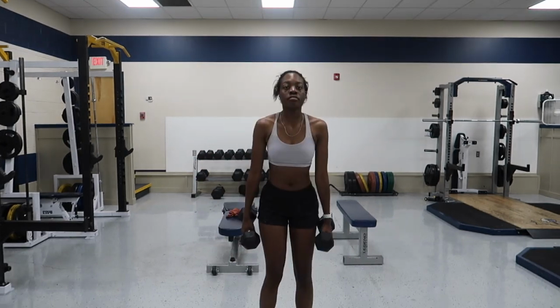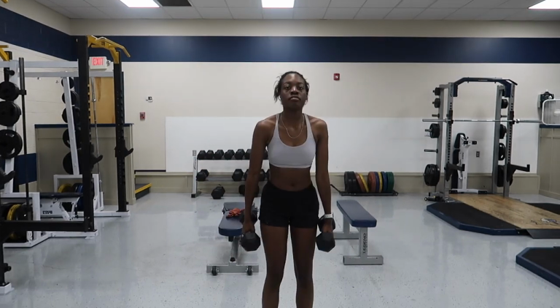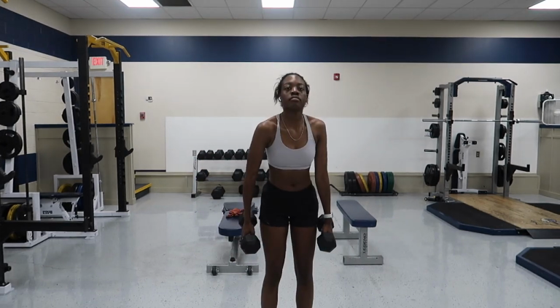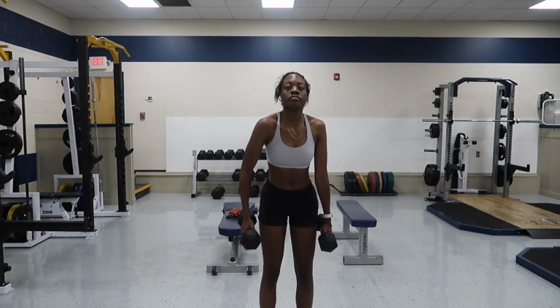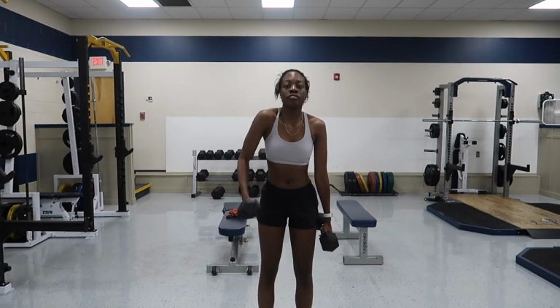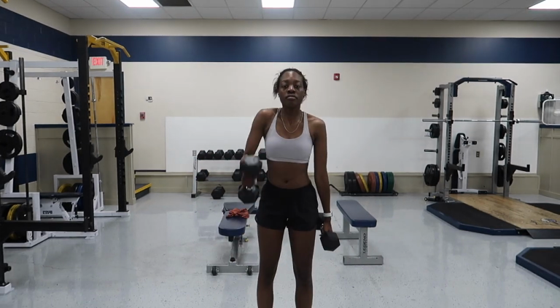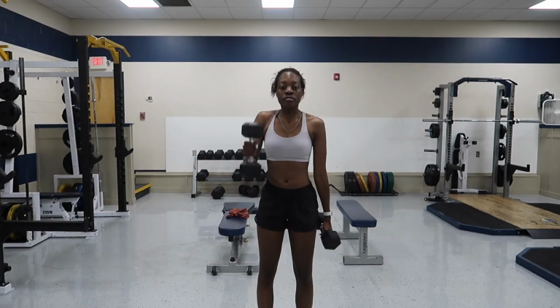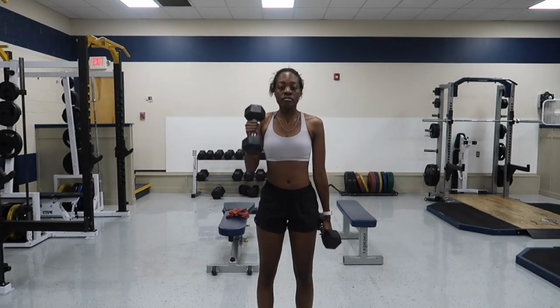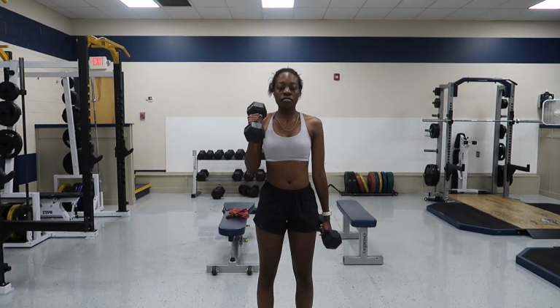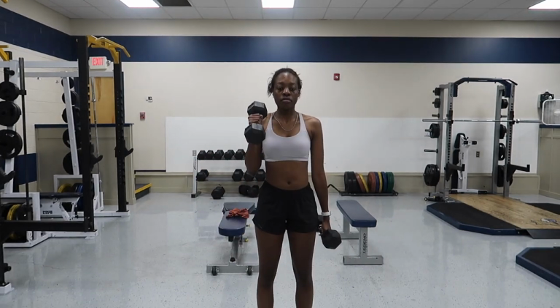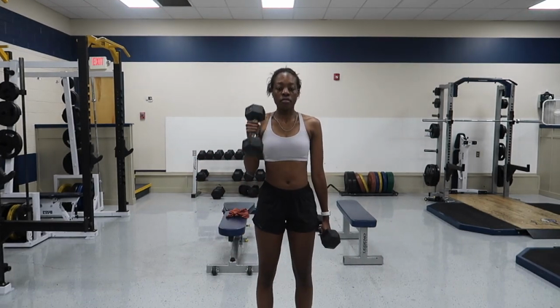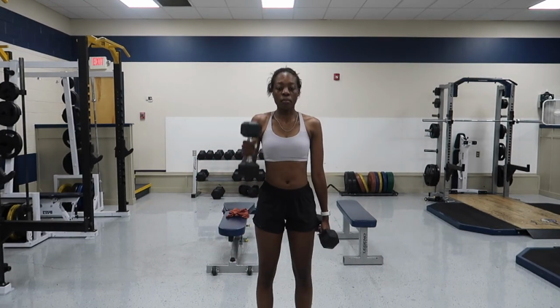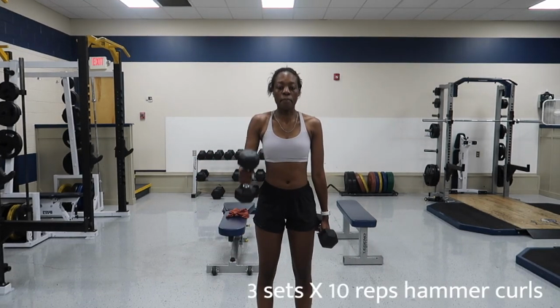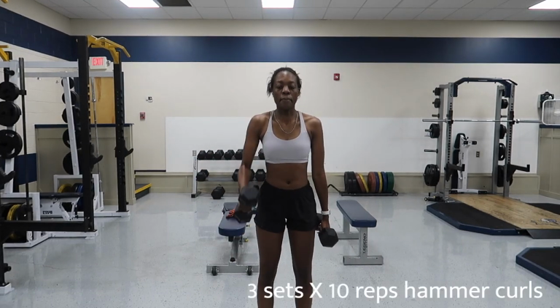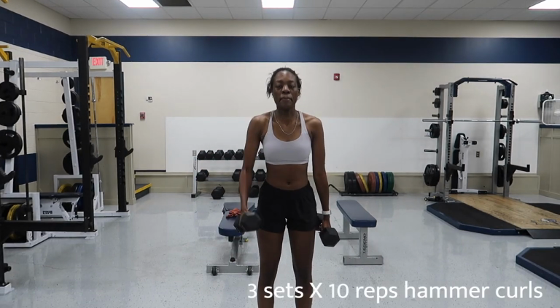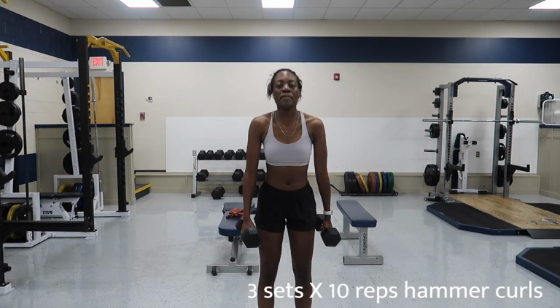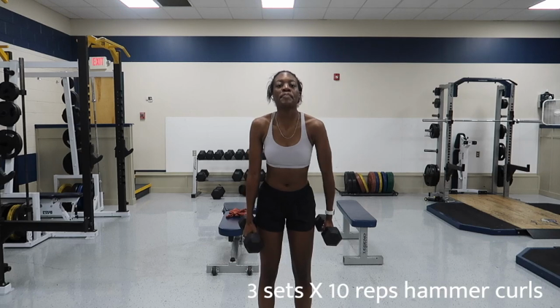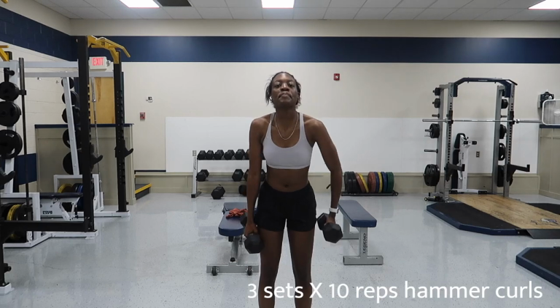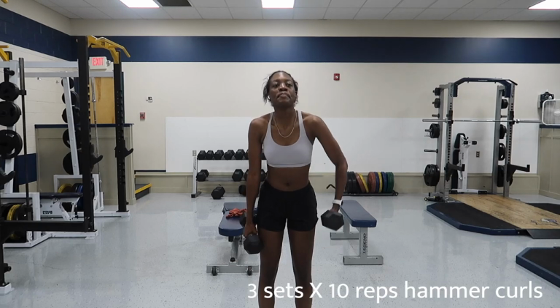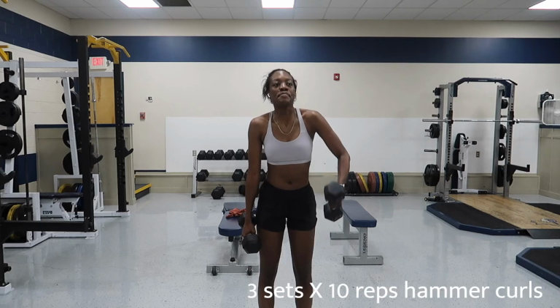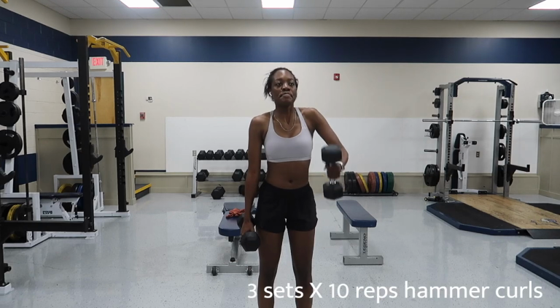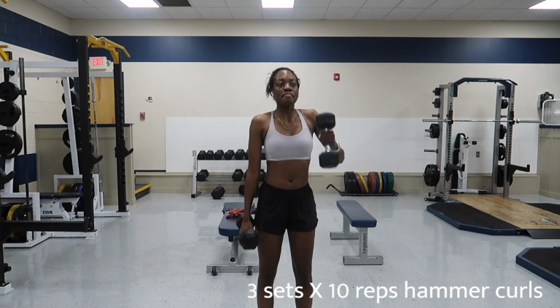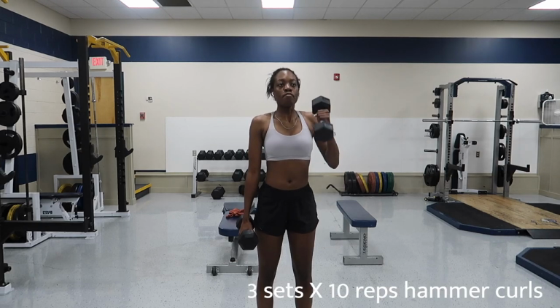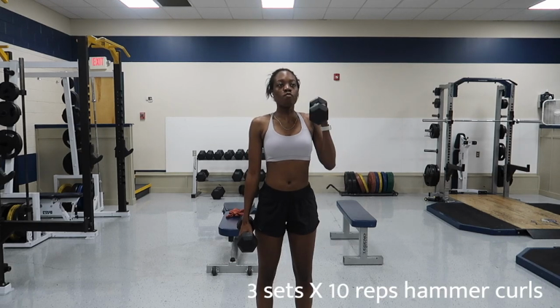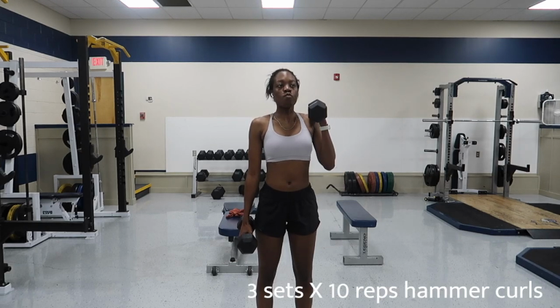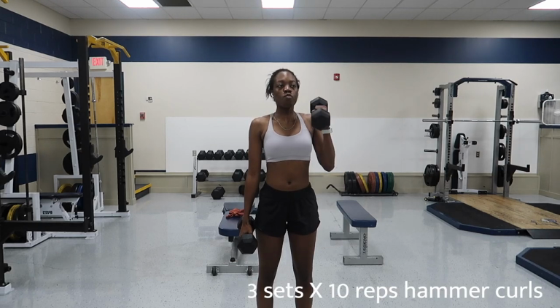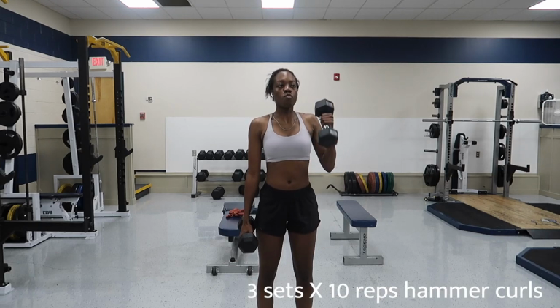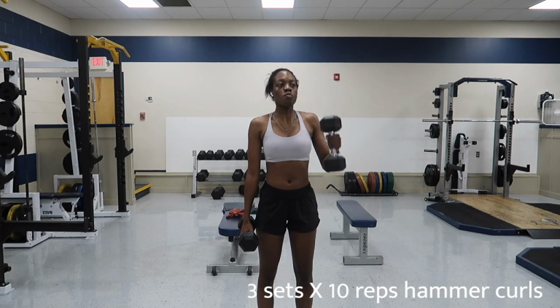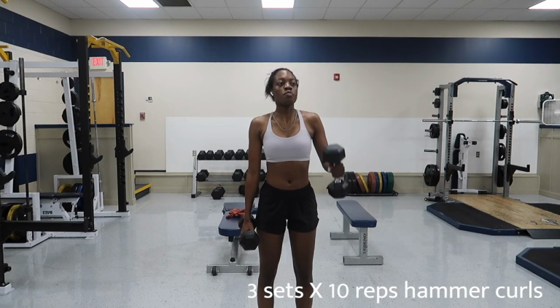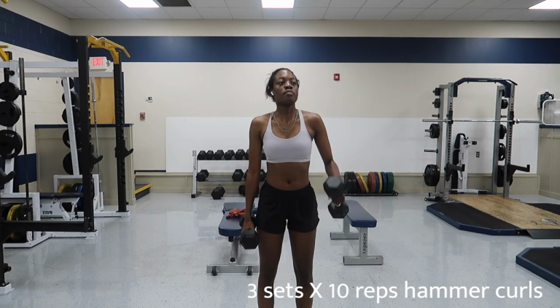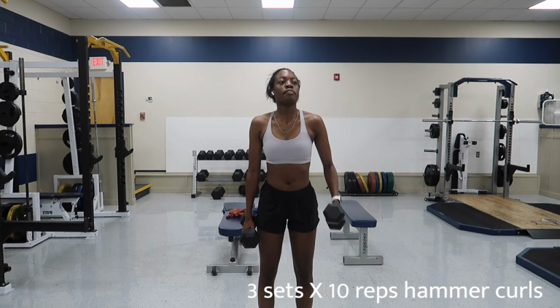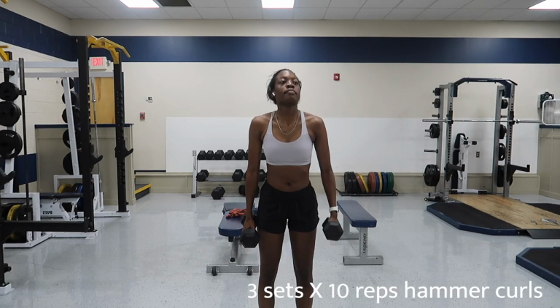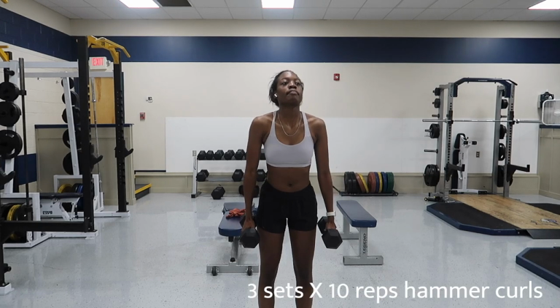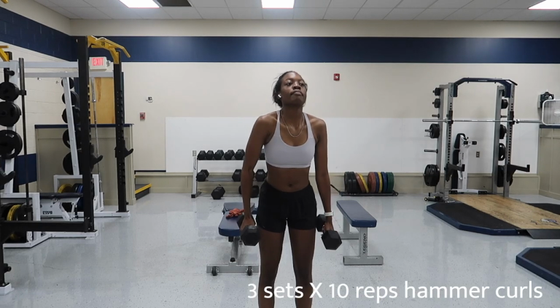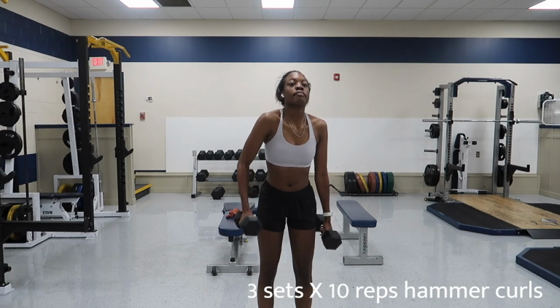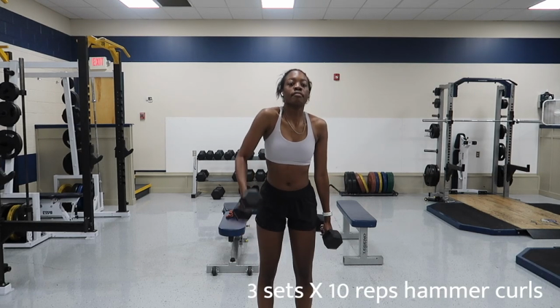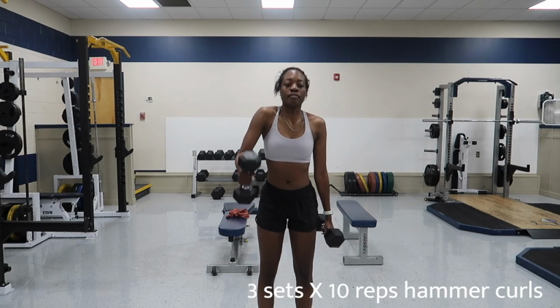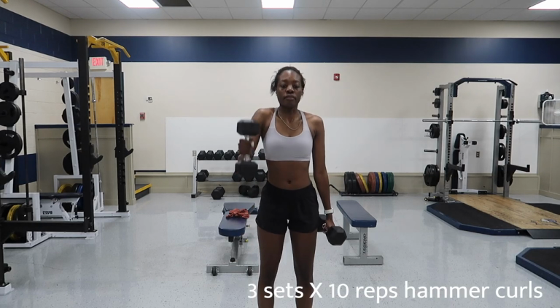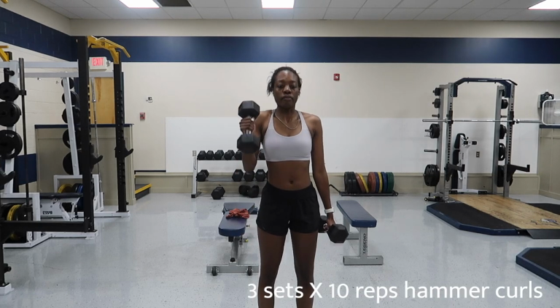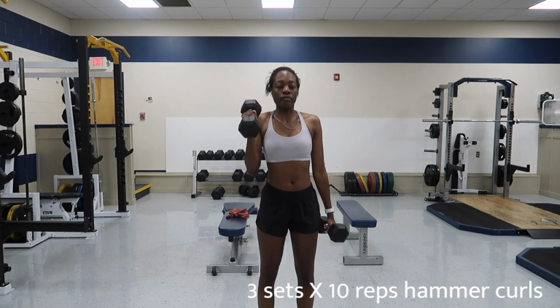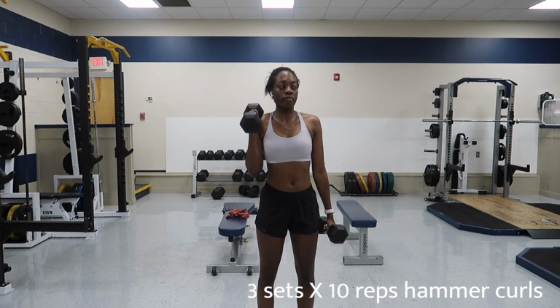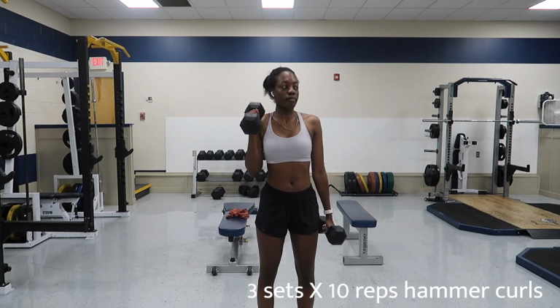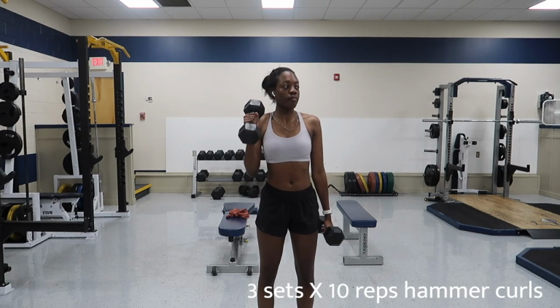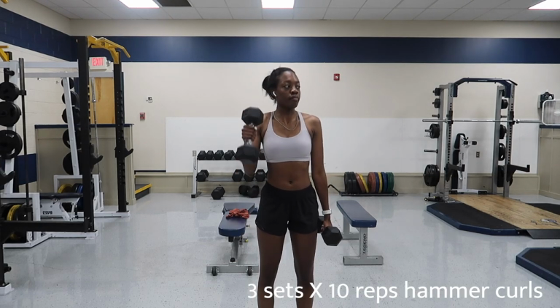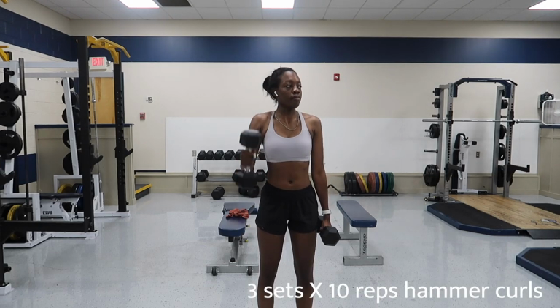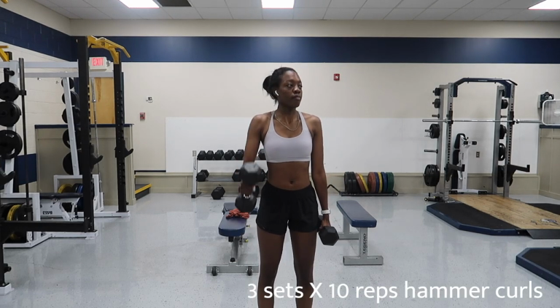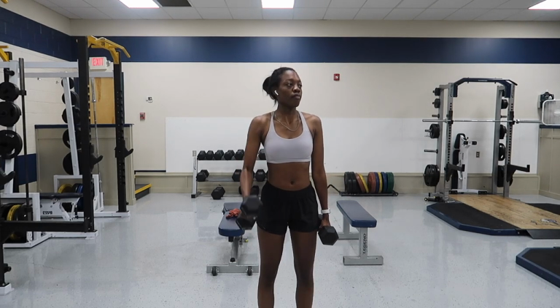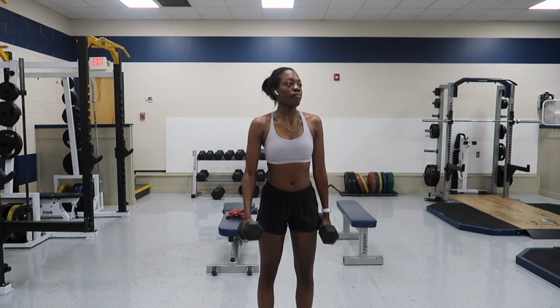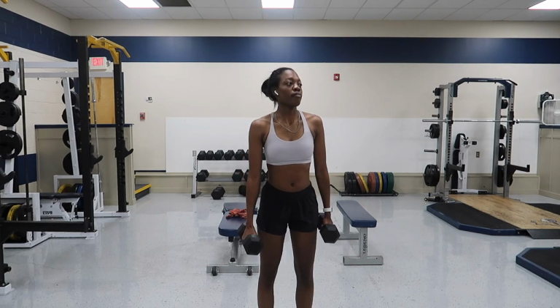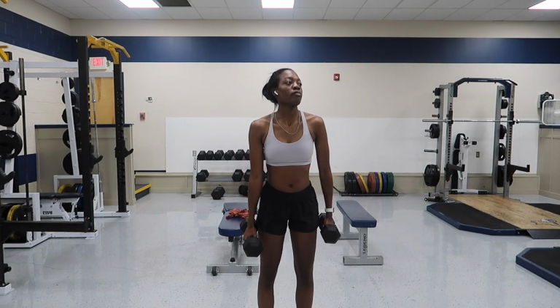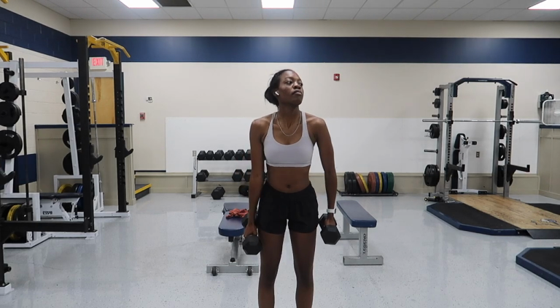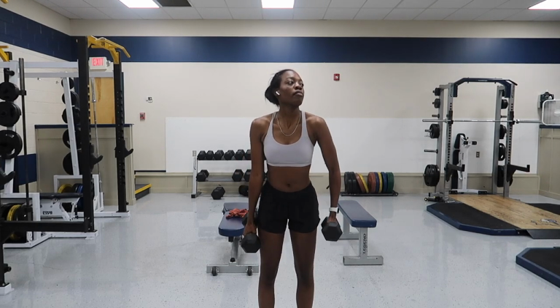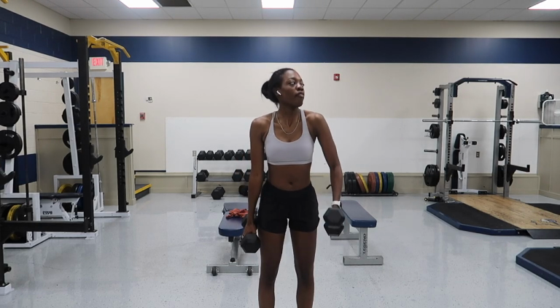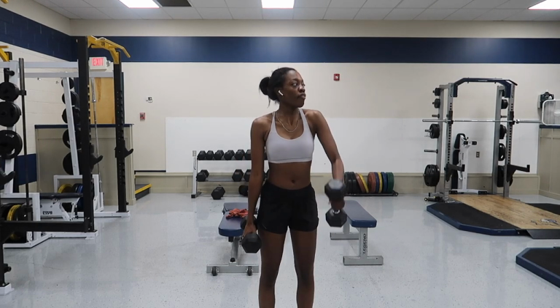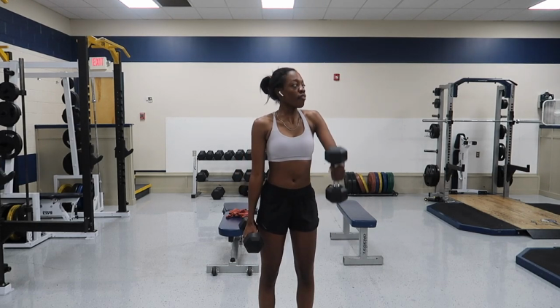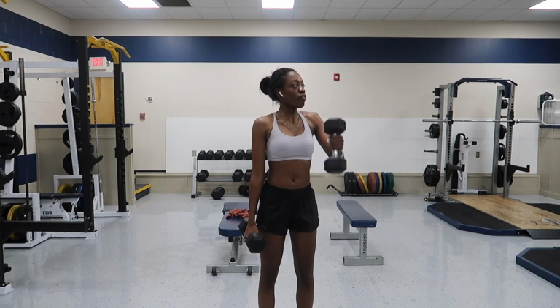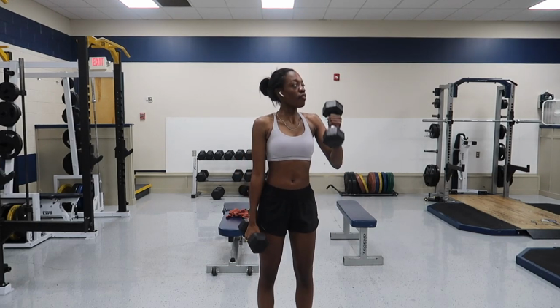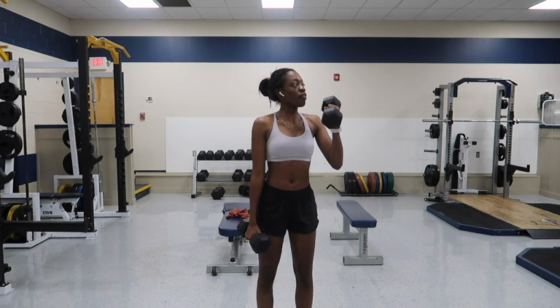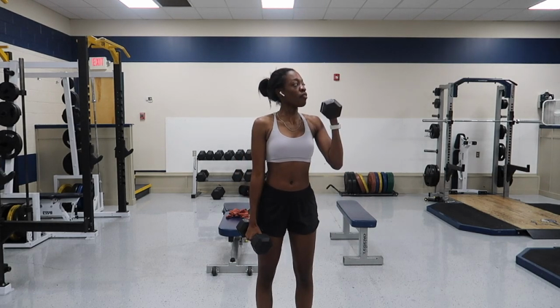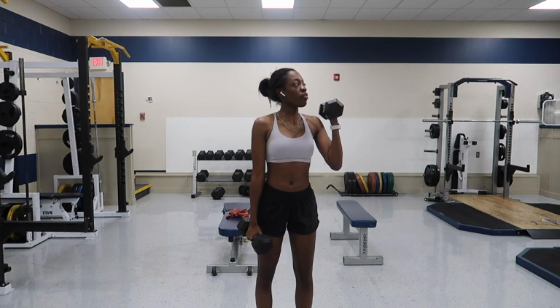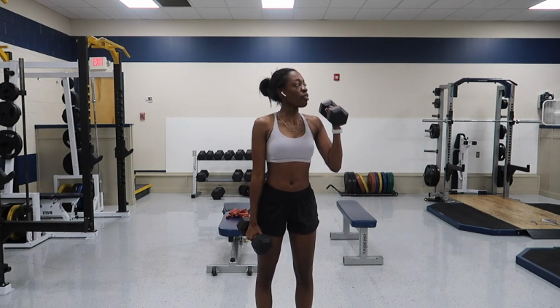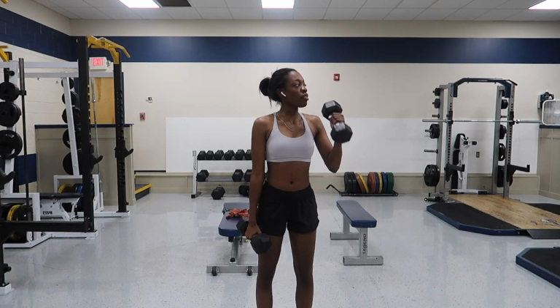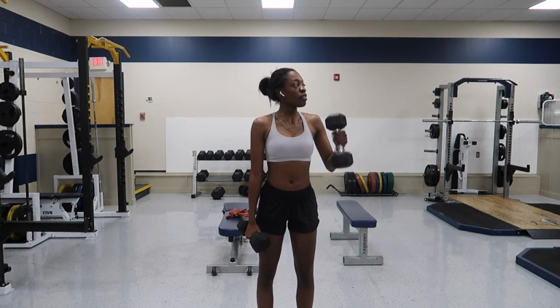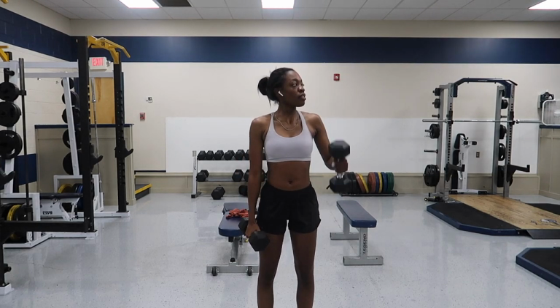I could be mistaken but I'm pretty sure these are called hammer curls, so I'm gonna hit these real quick.